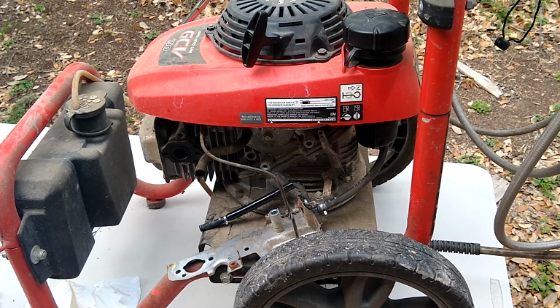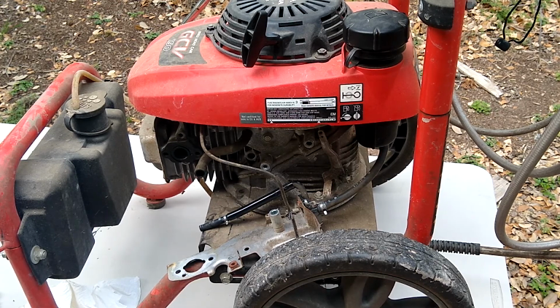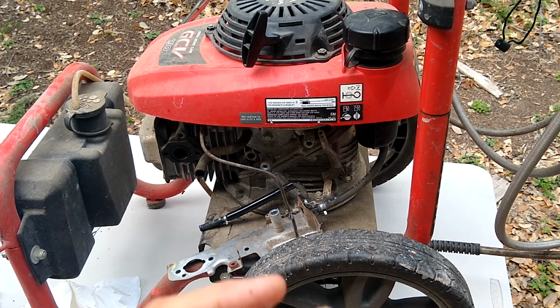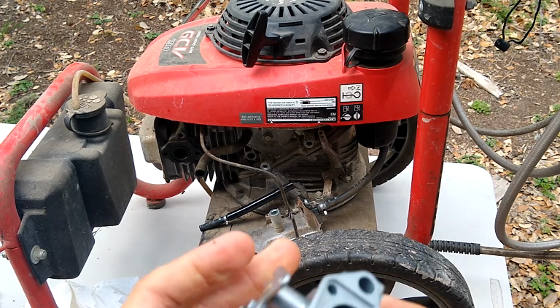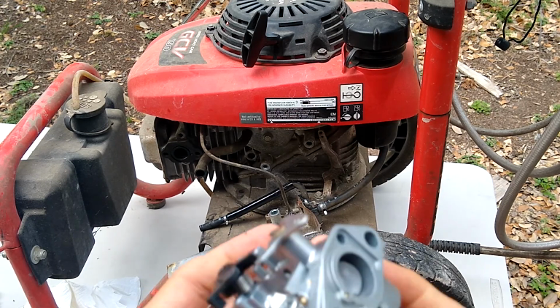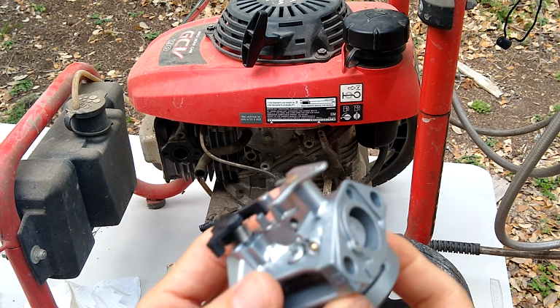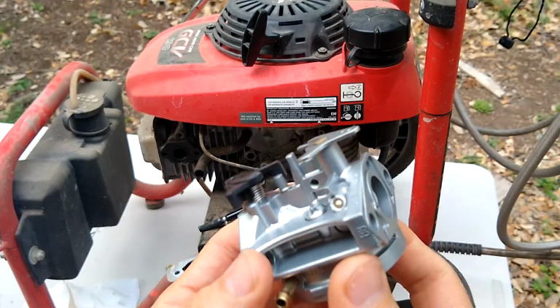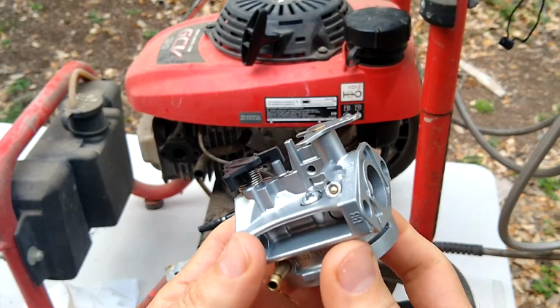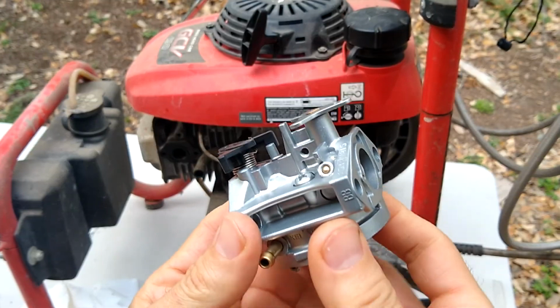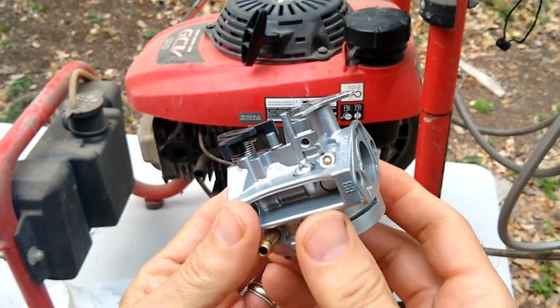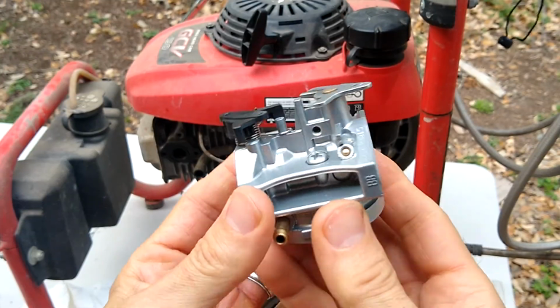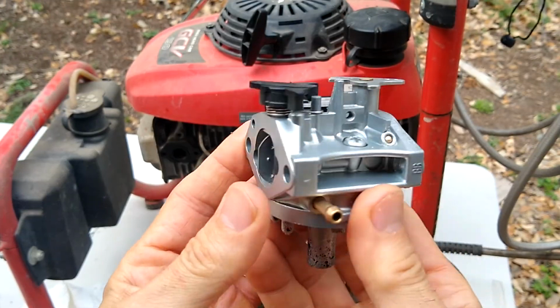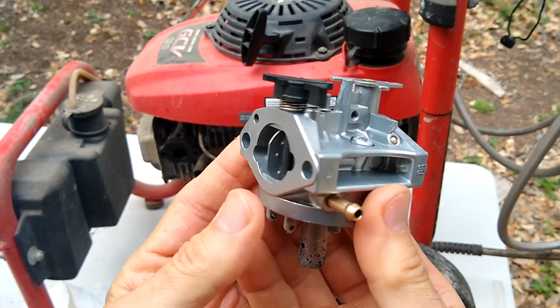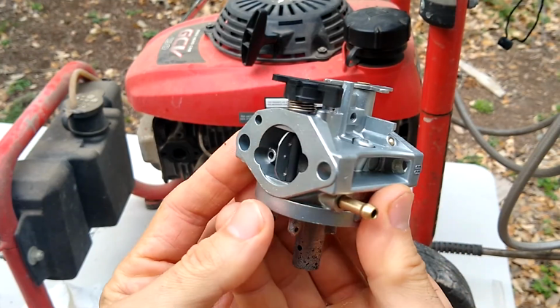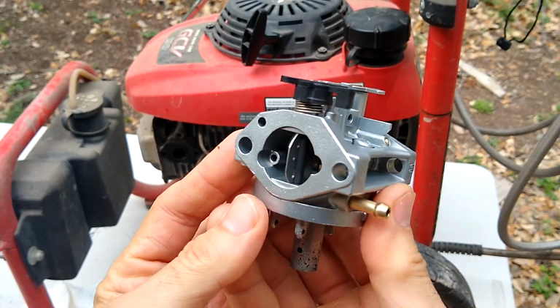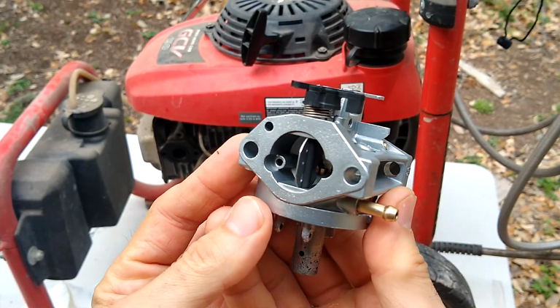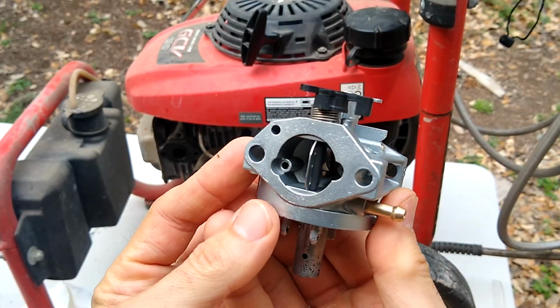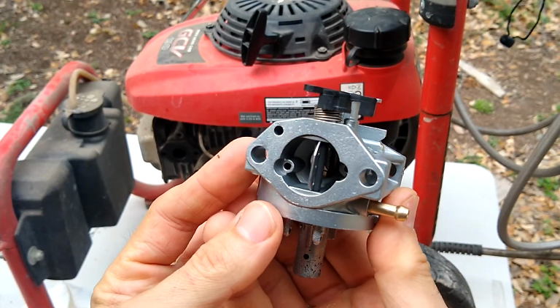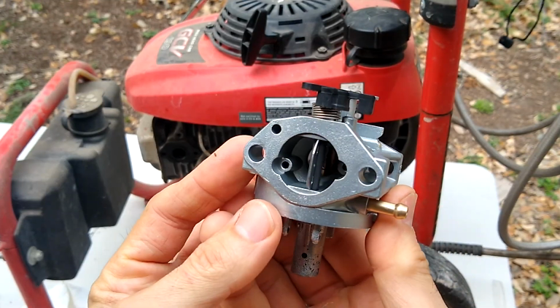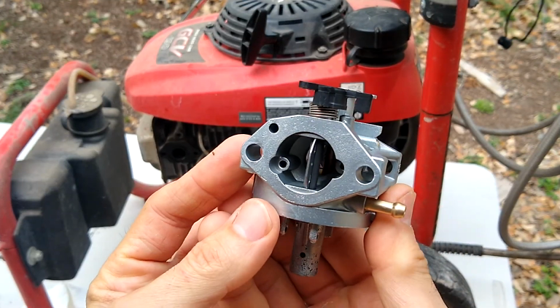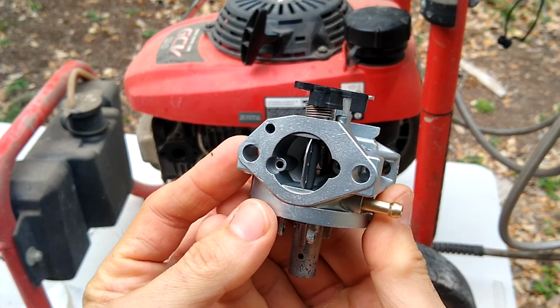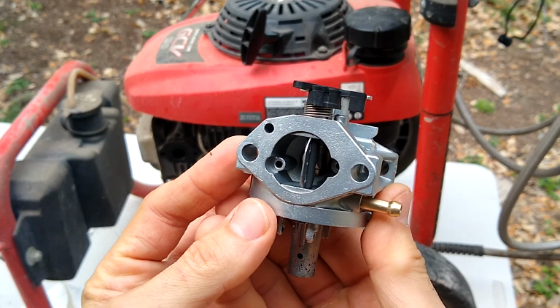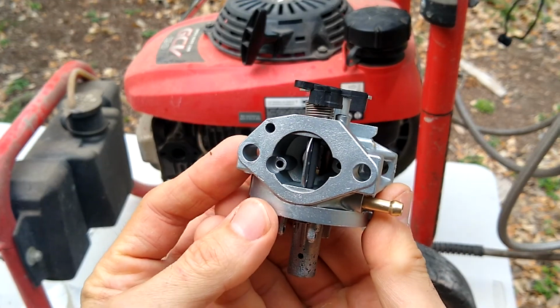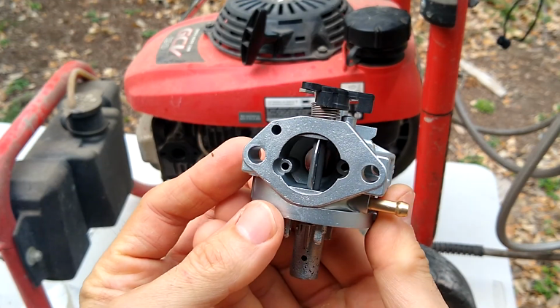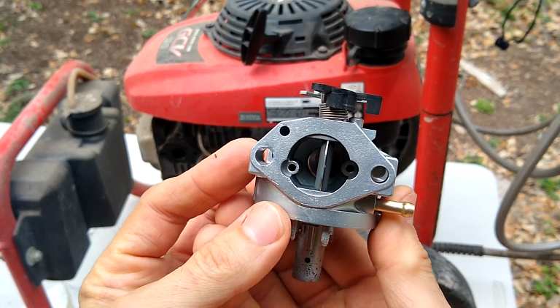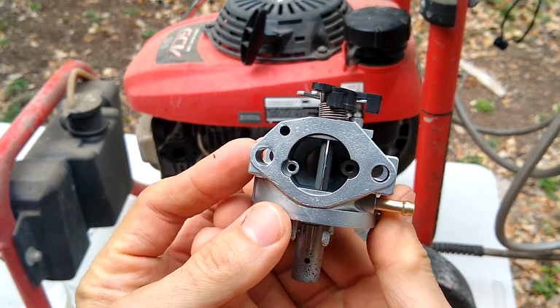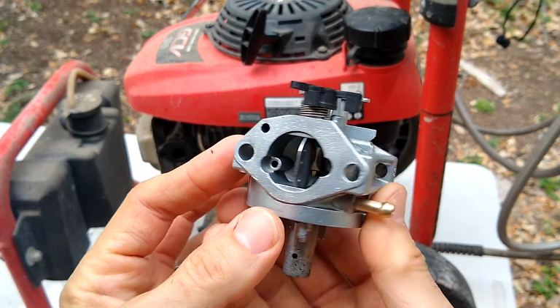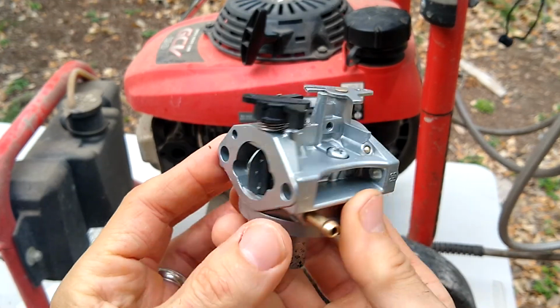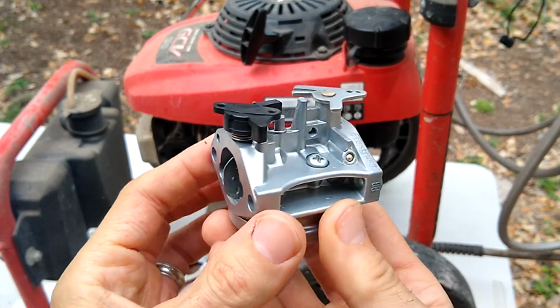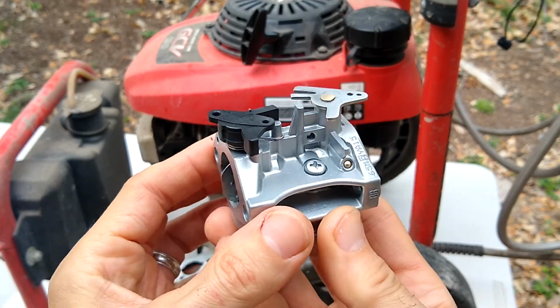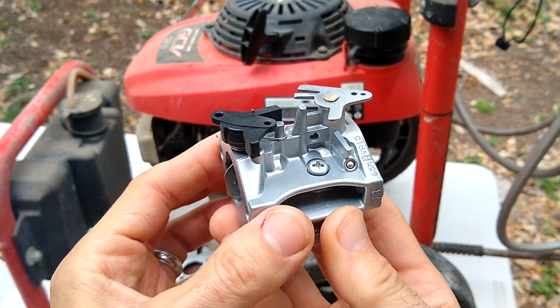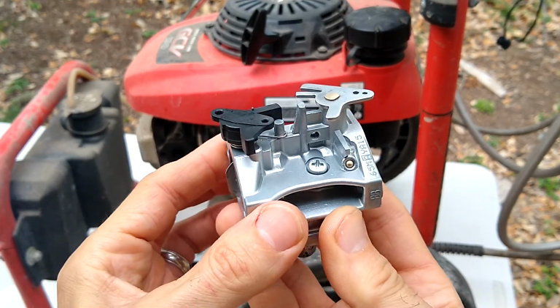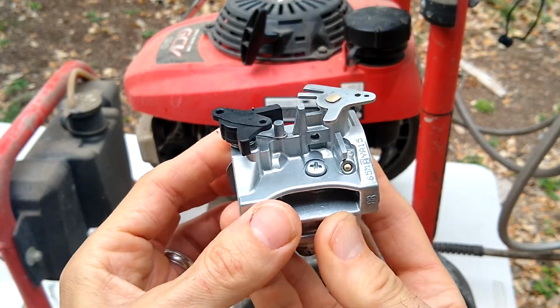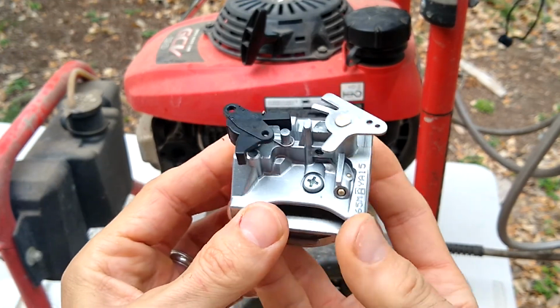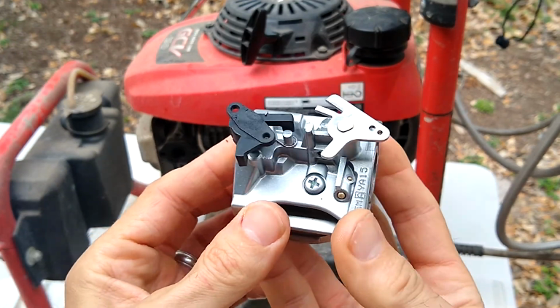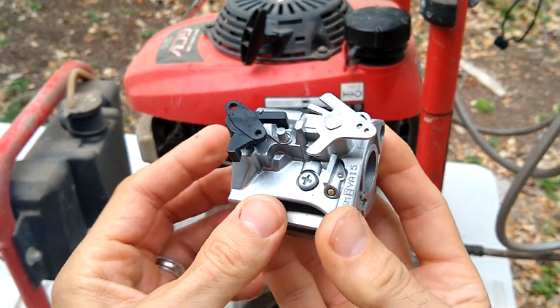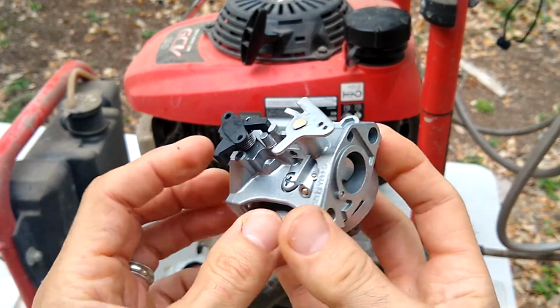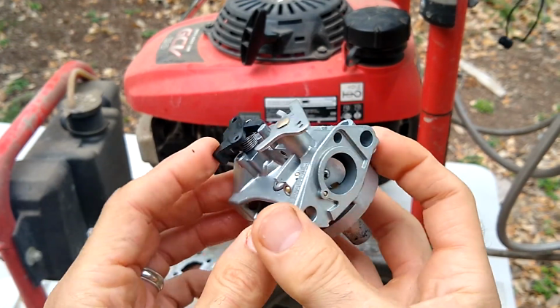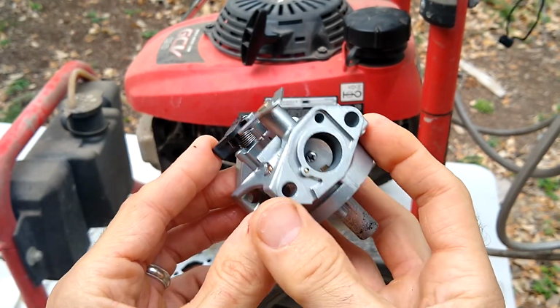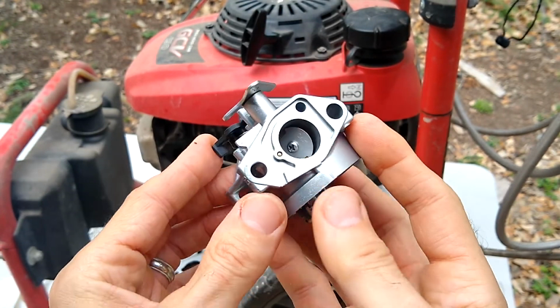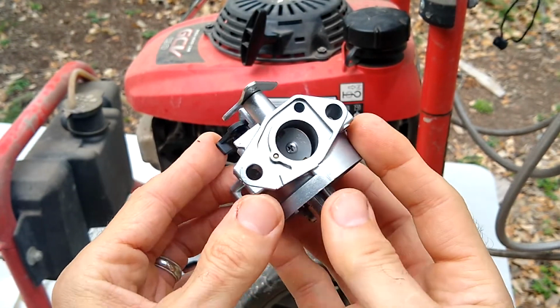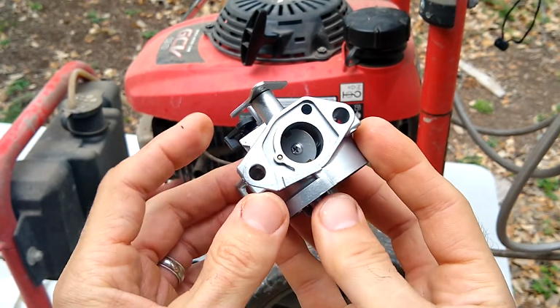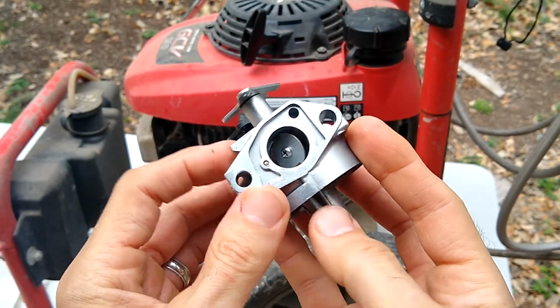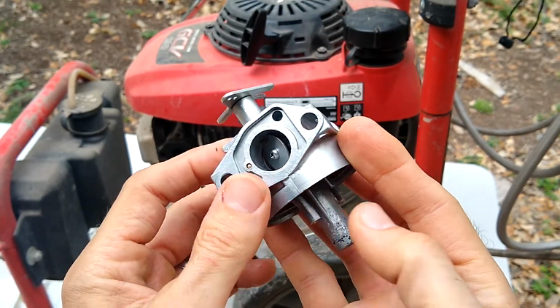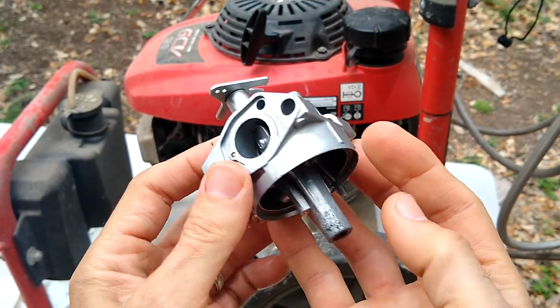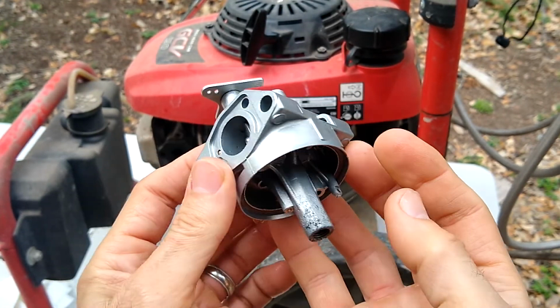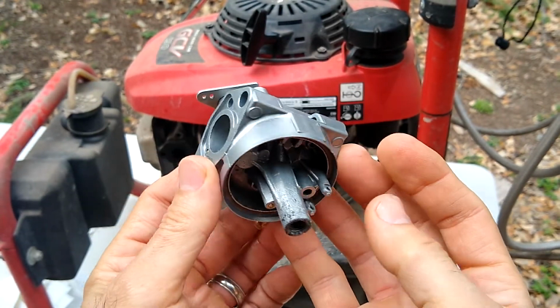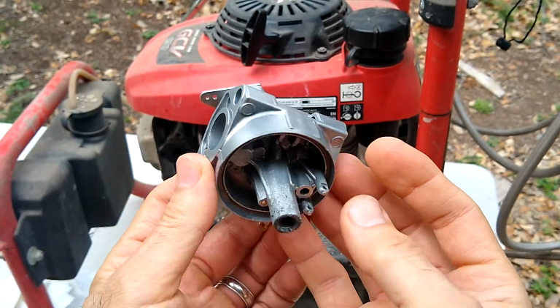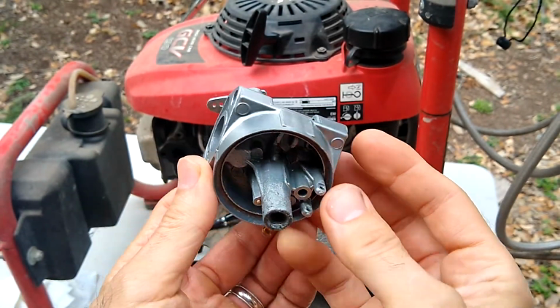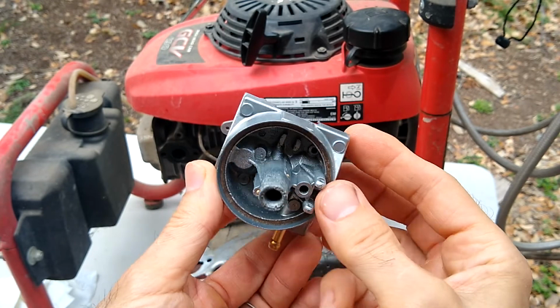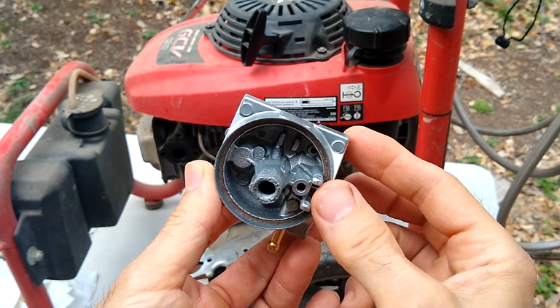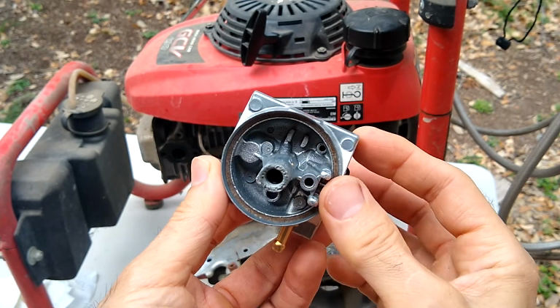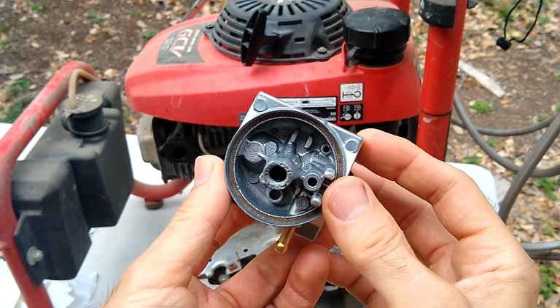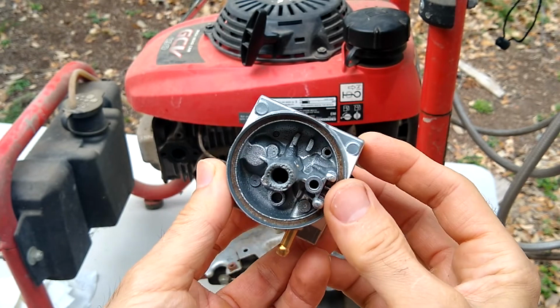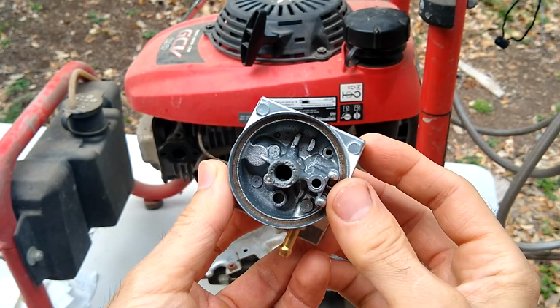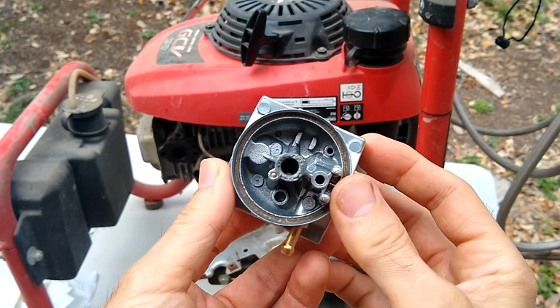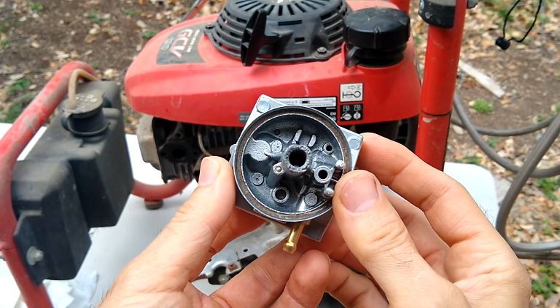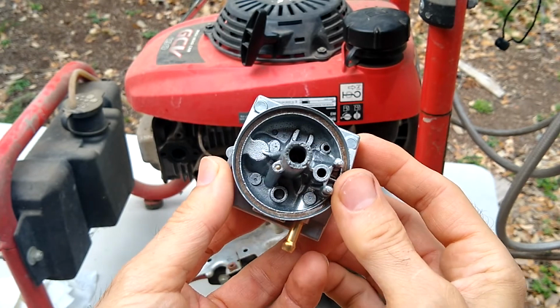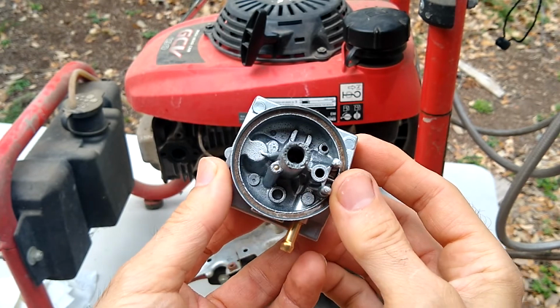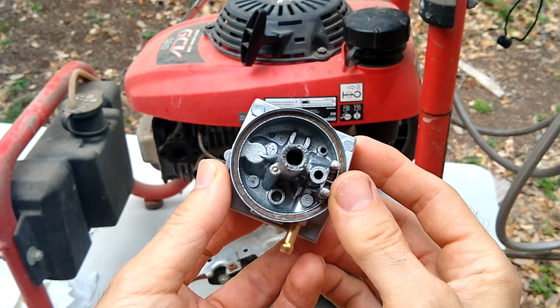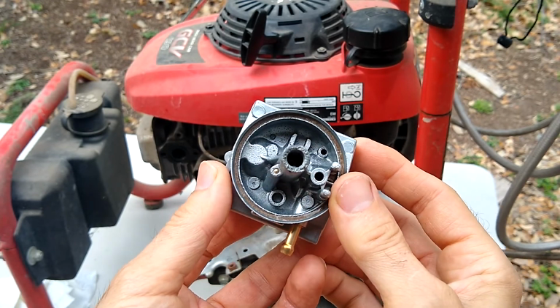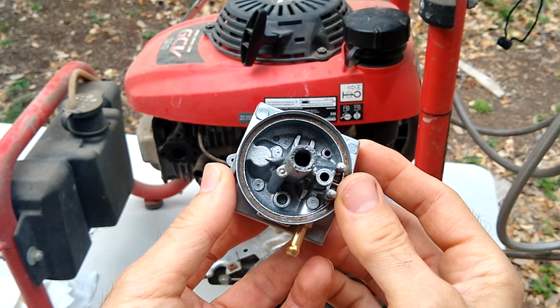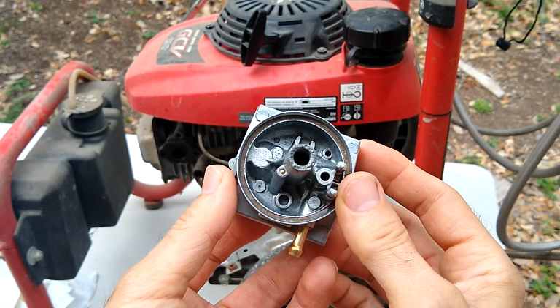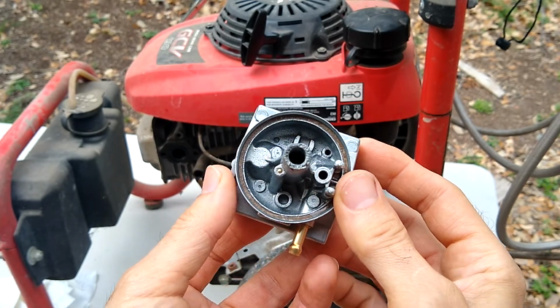This is how it turned out. You can see we gave it a nice little refresher — it looks a lot better than it did.